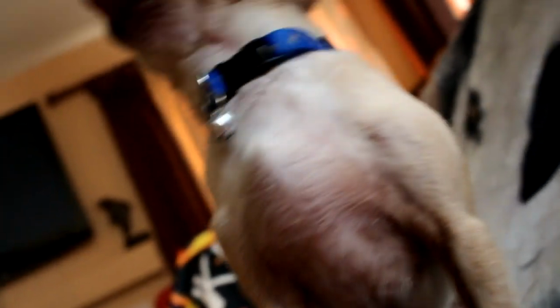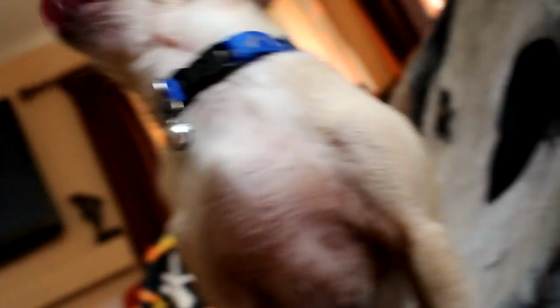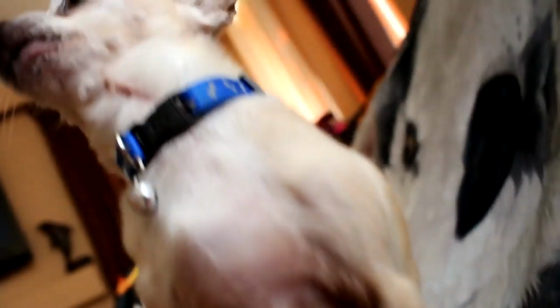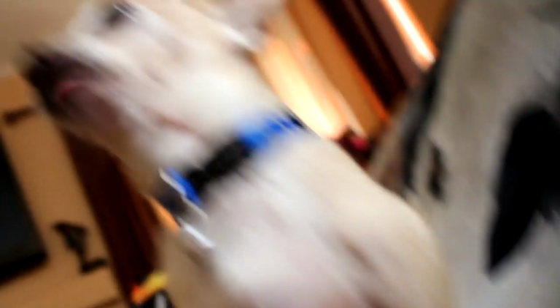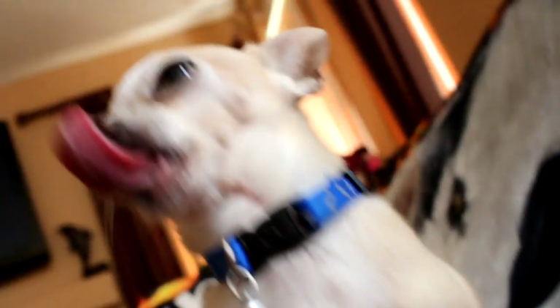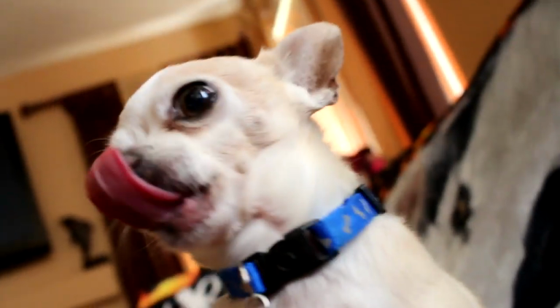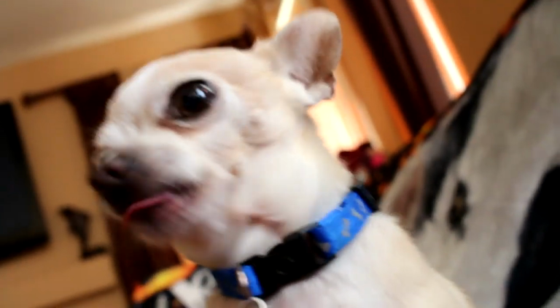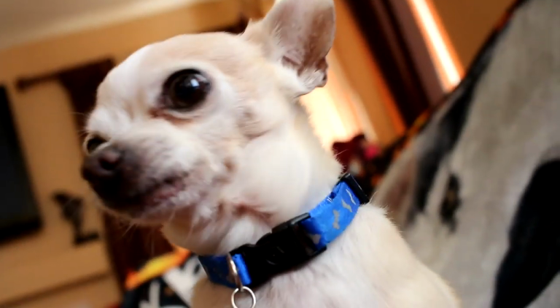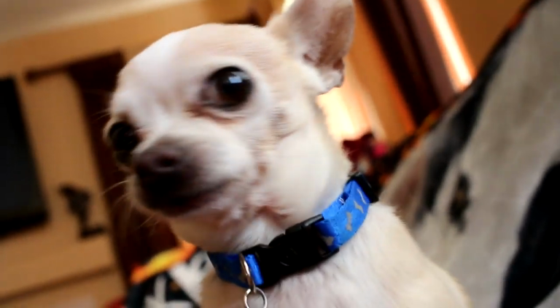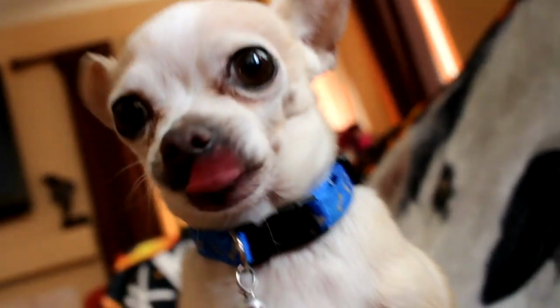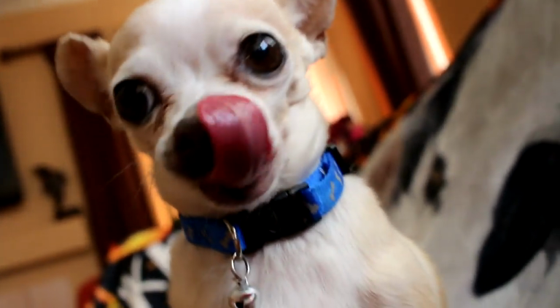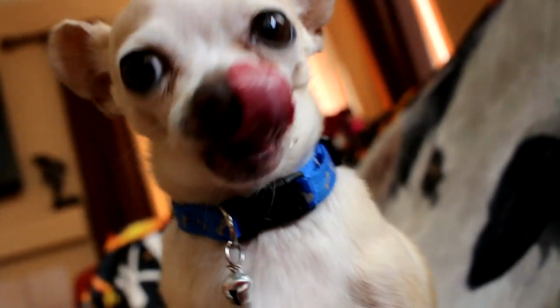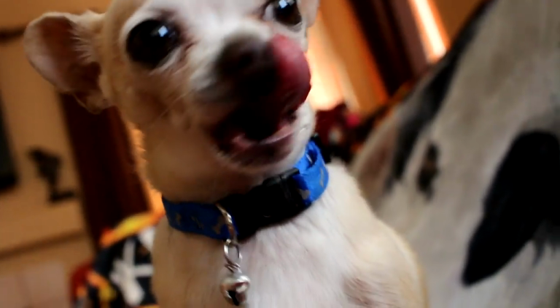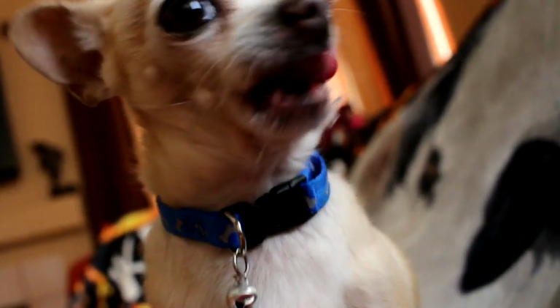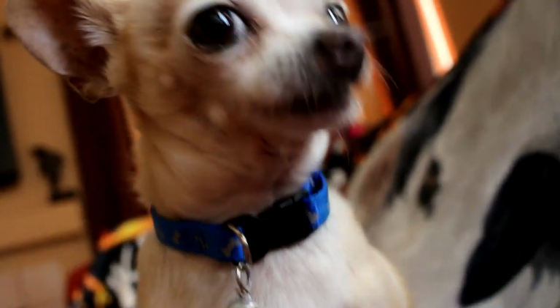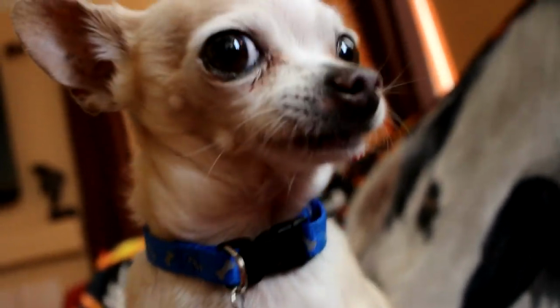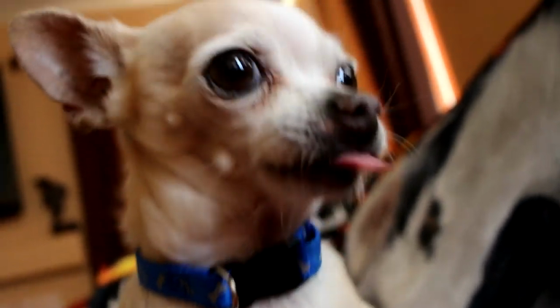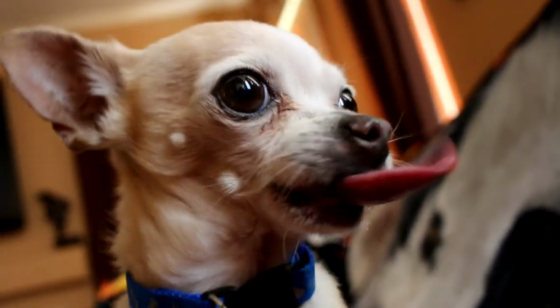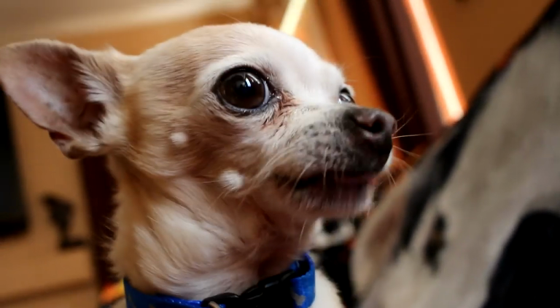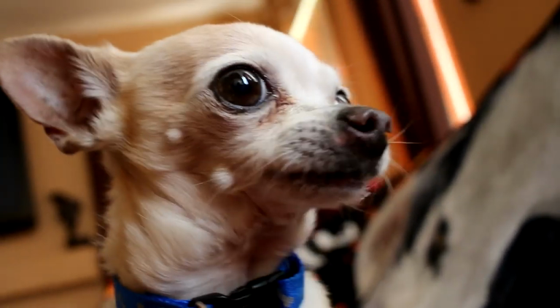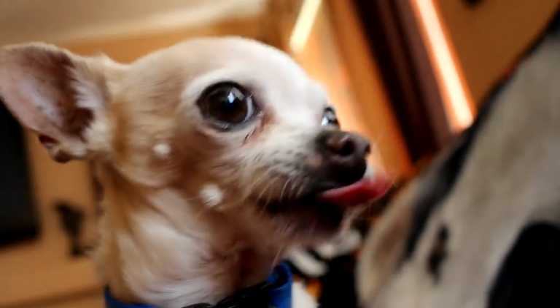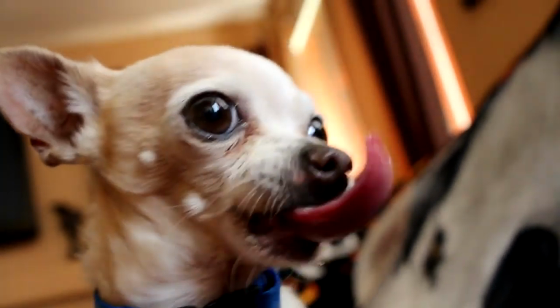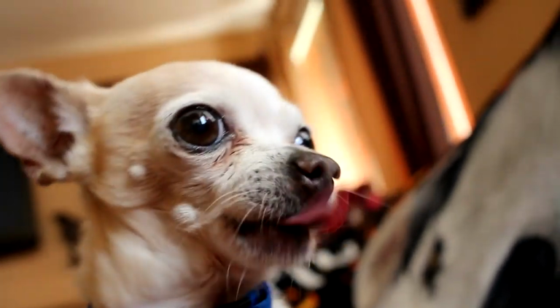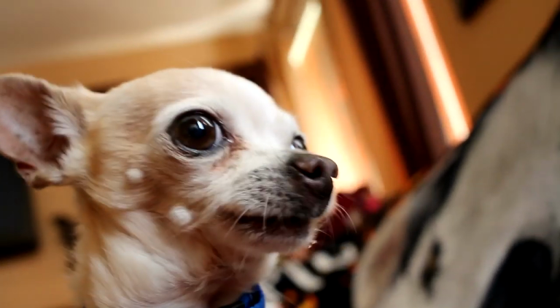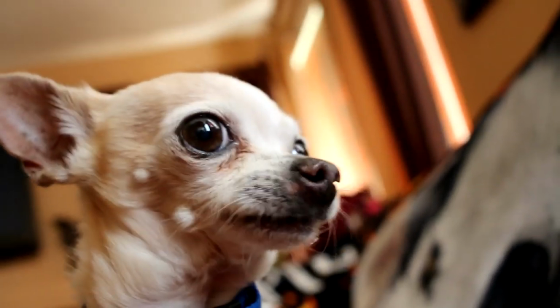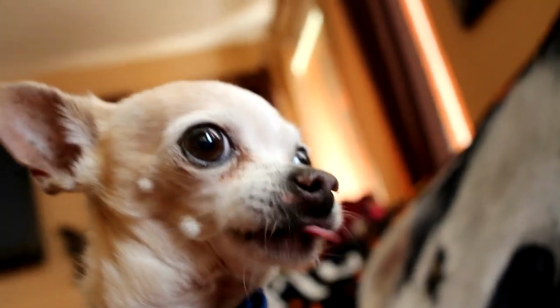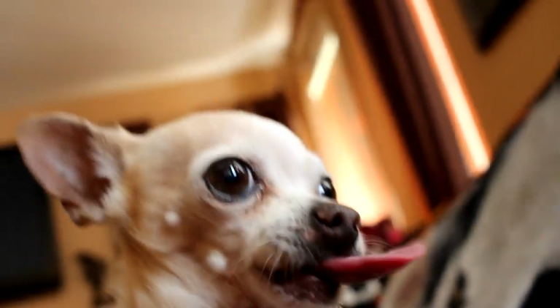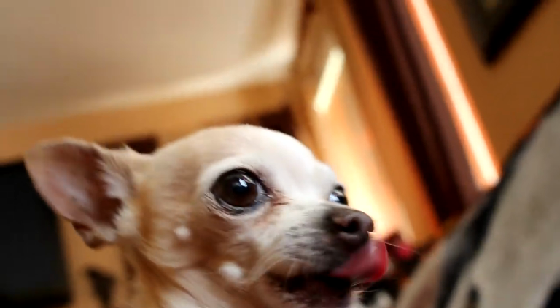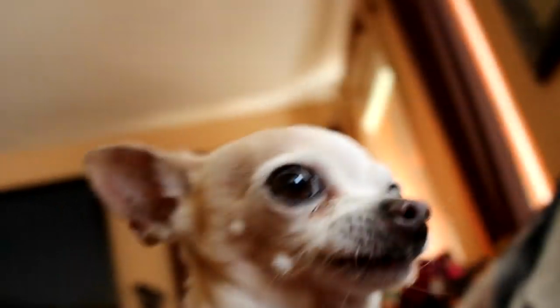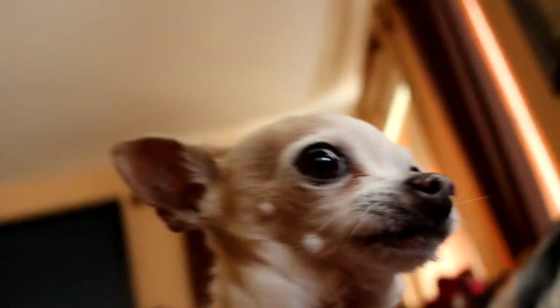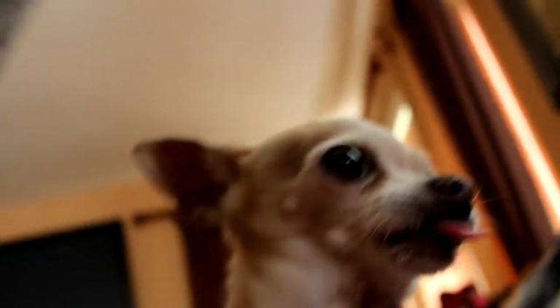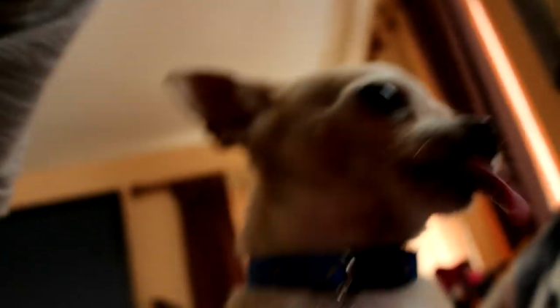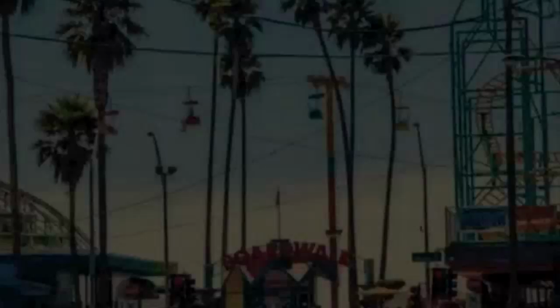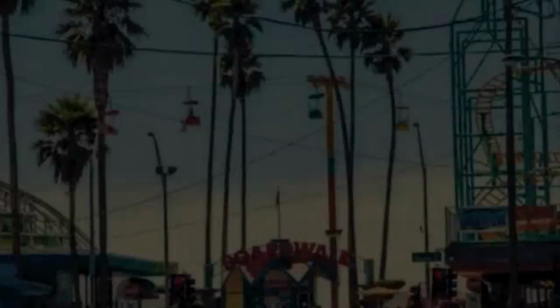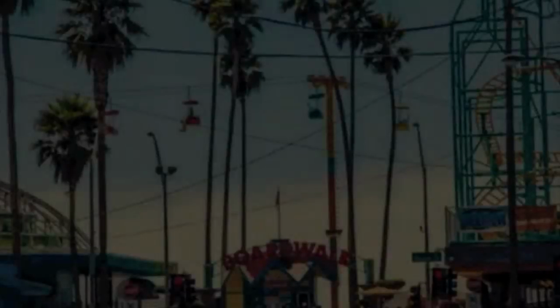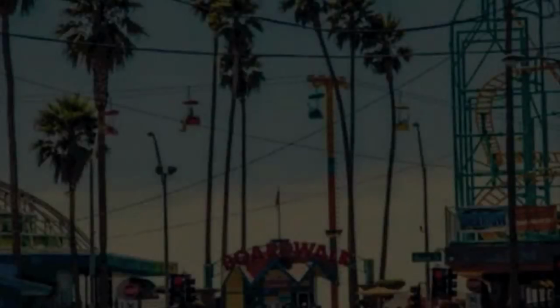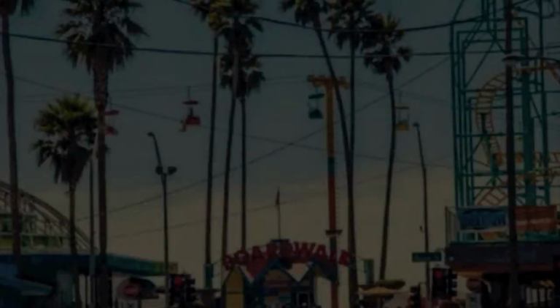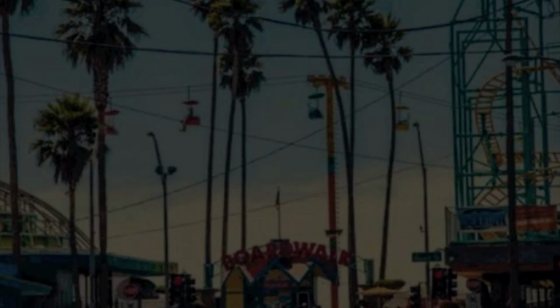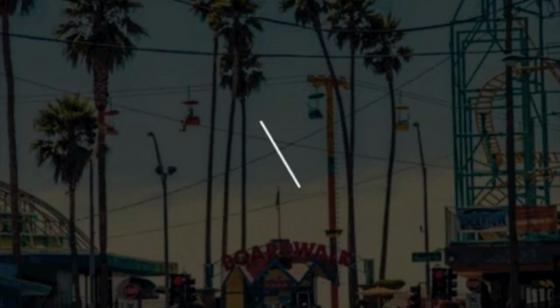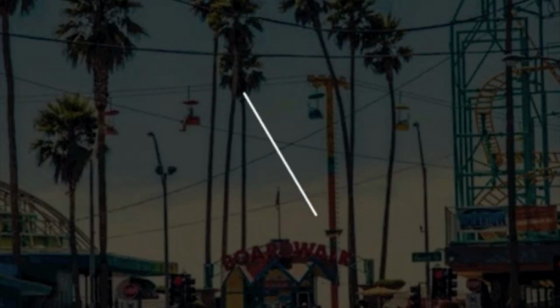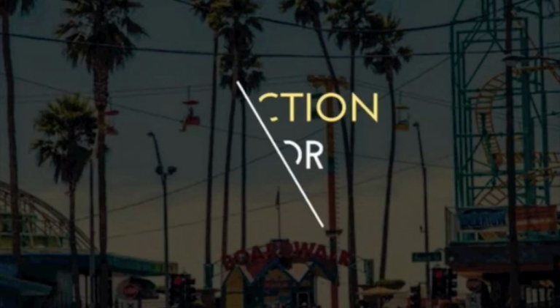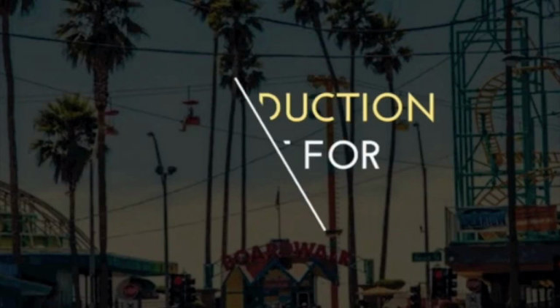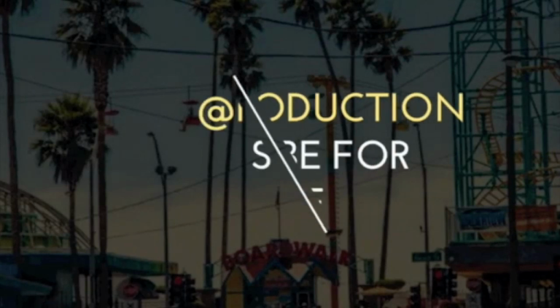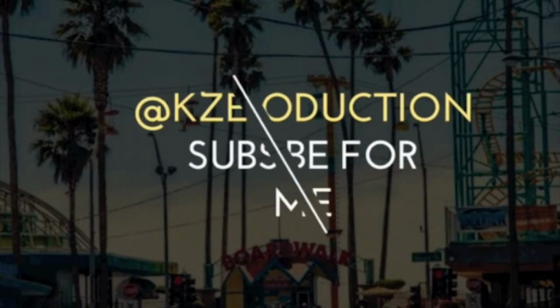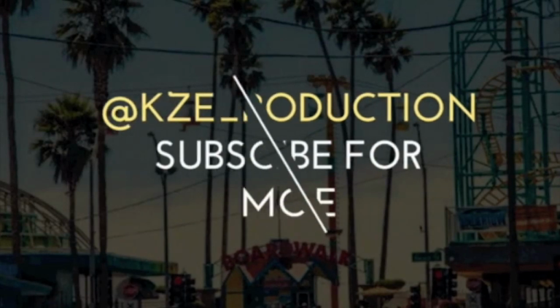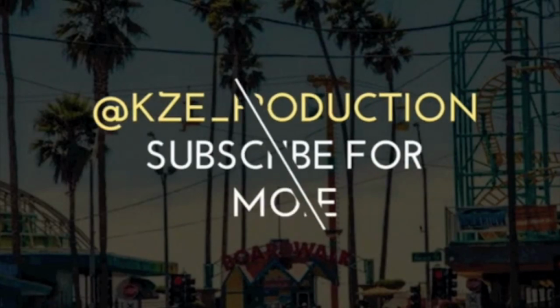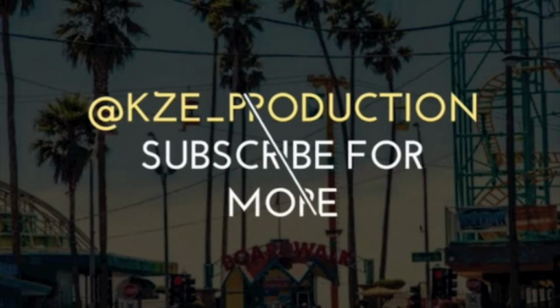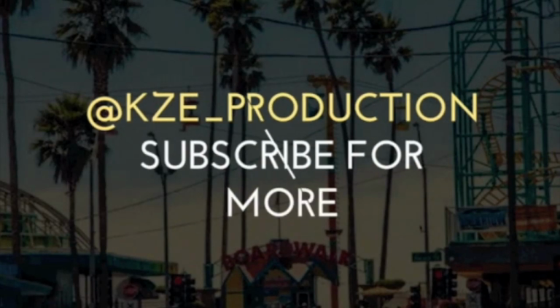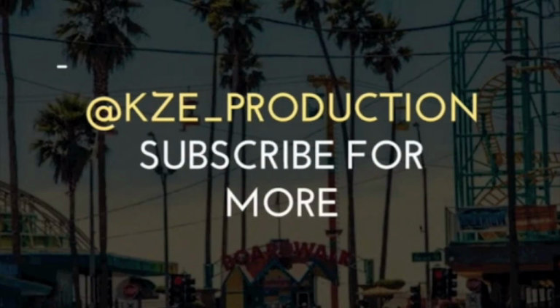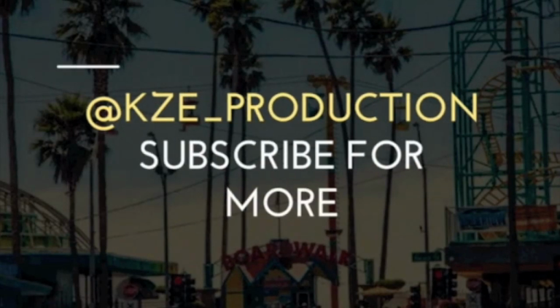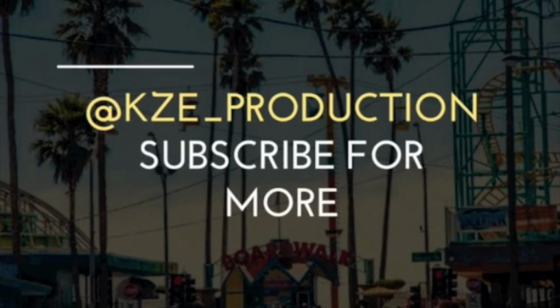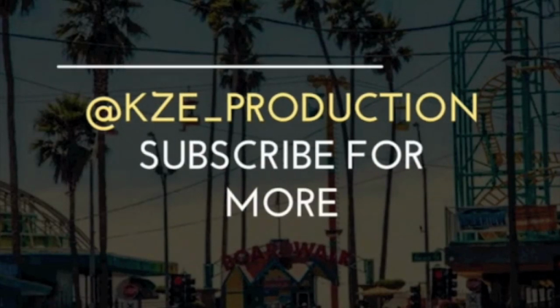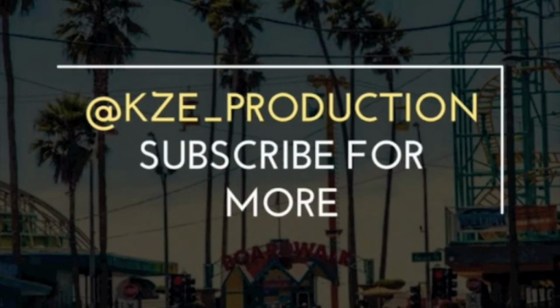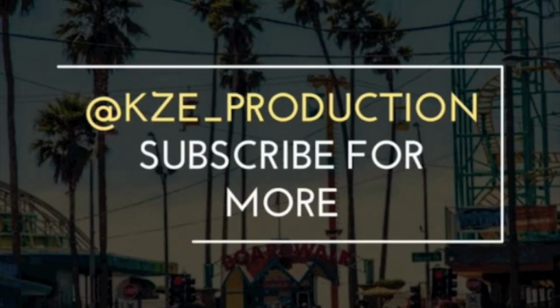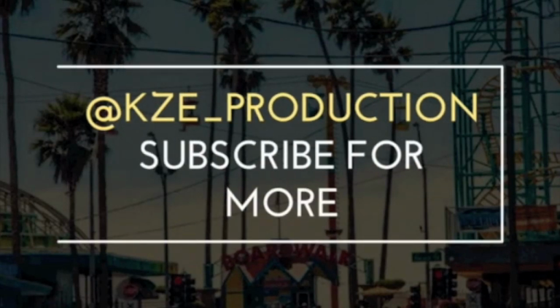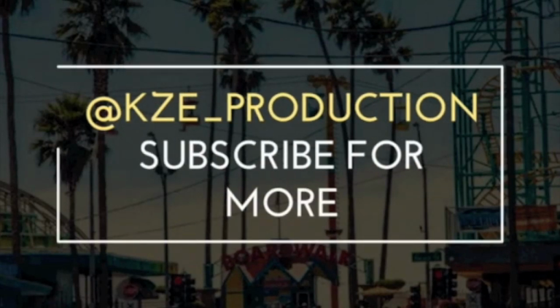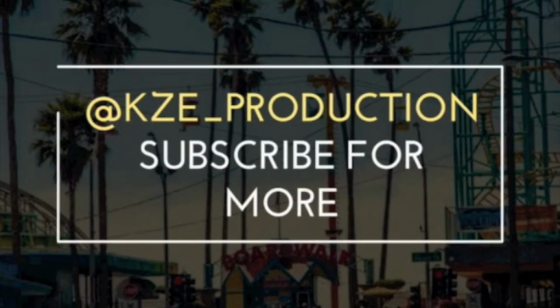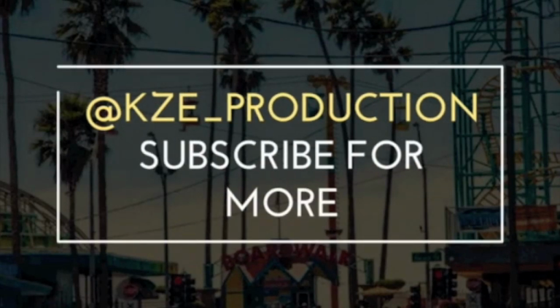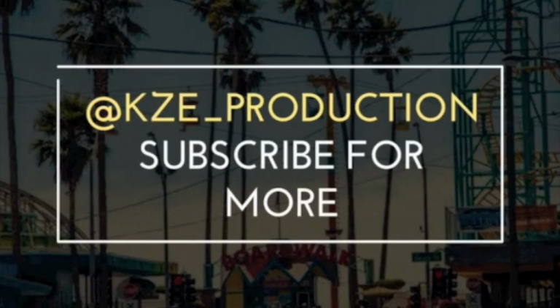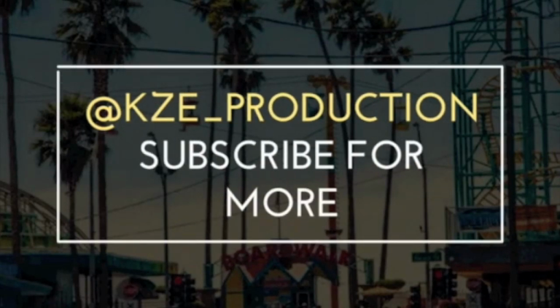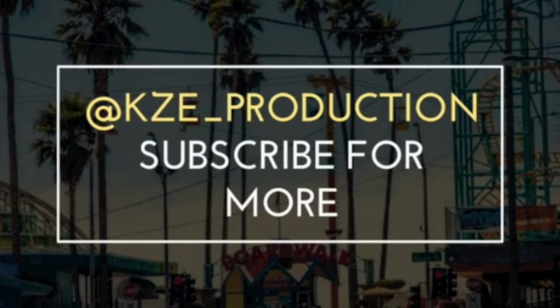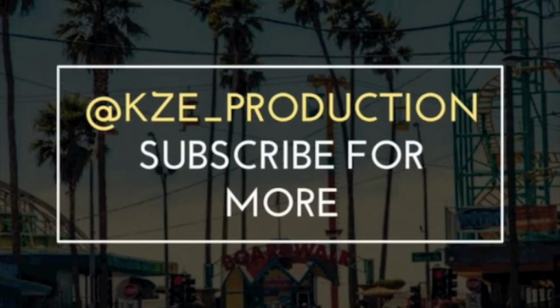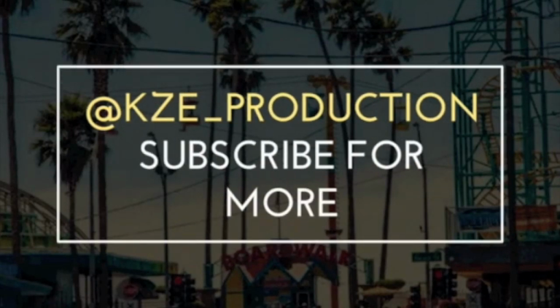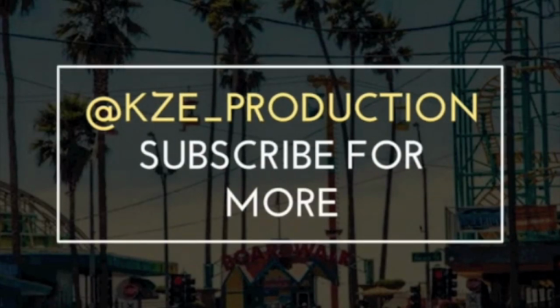Oh my gosh, your breath stinks. I'm gonna throw up on you. Feel free to follow me on Instagram and on Snapchat at KZ underscore production.